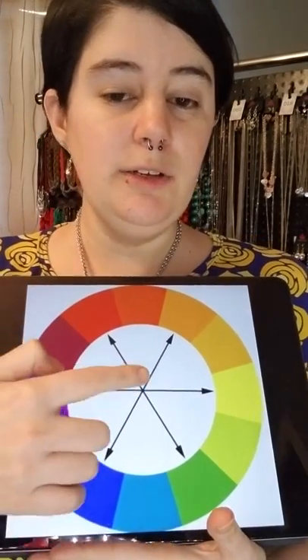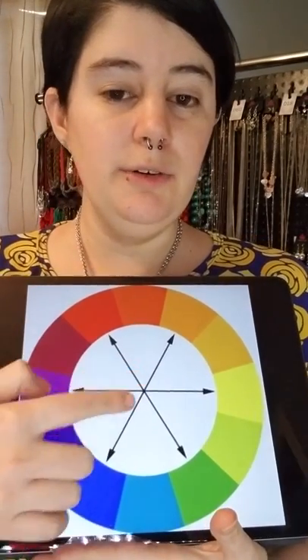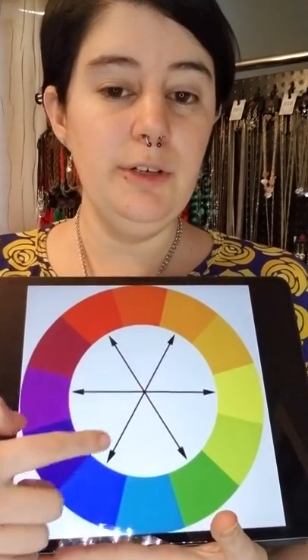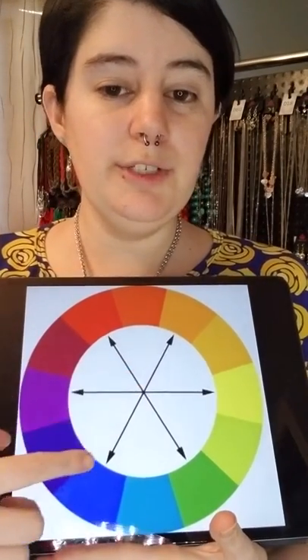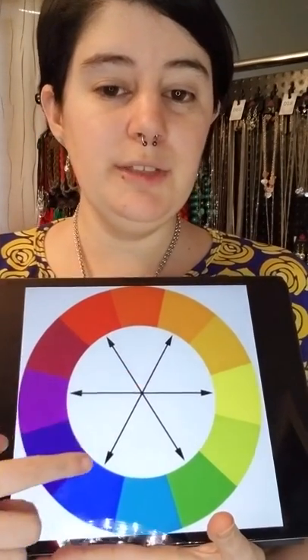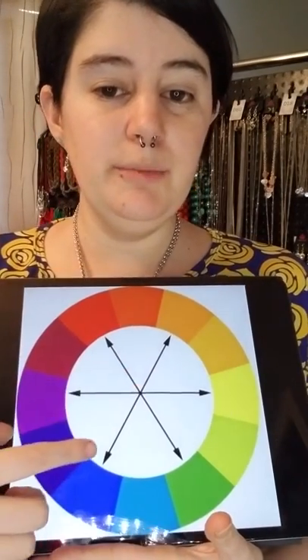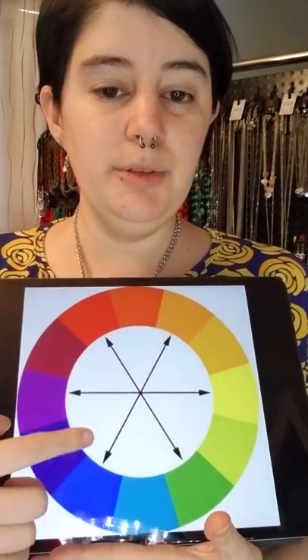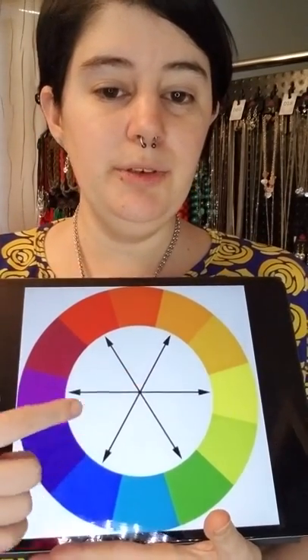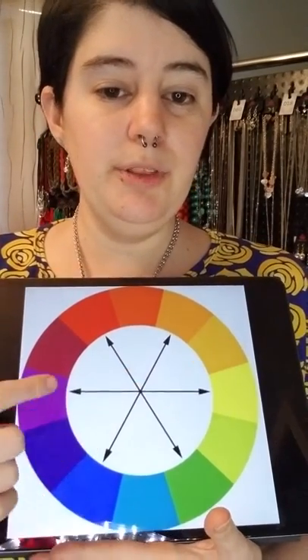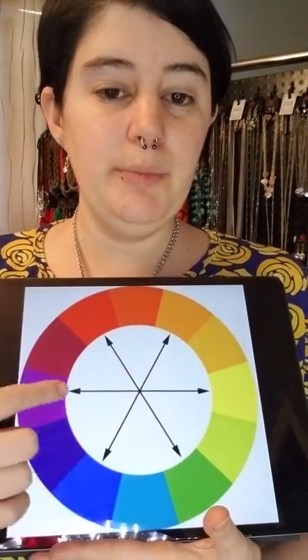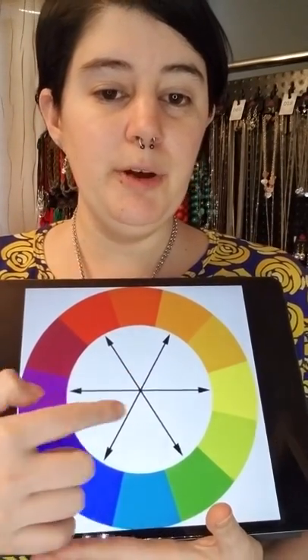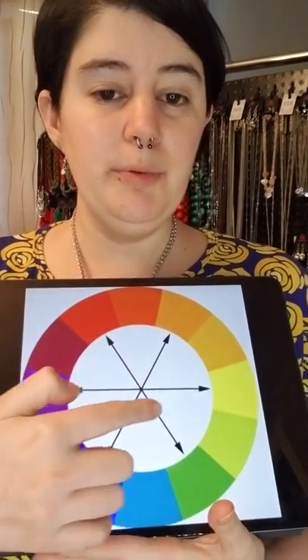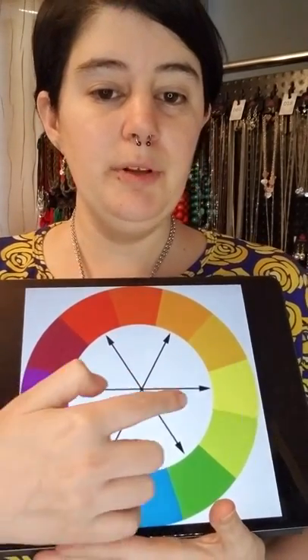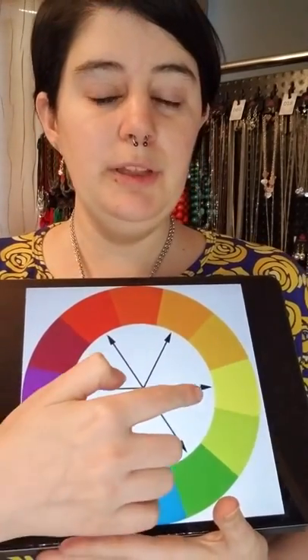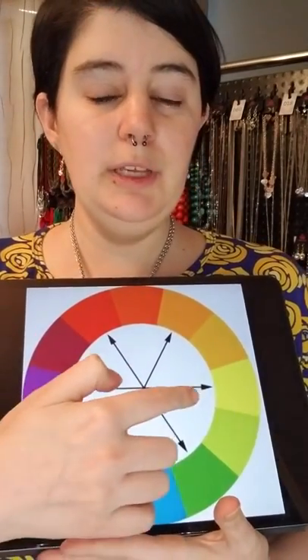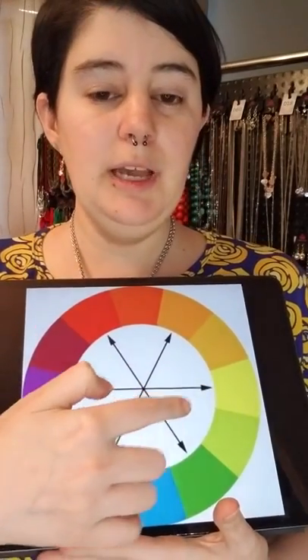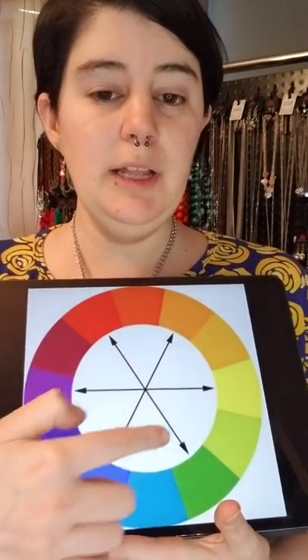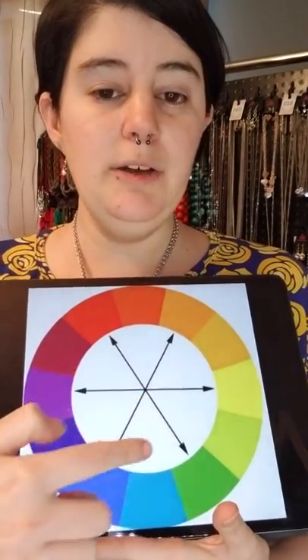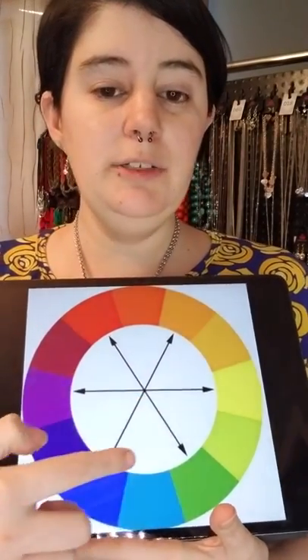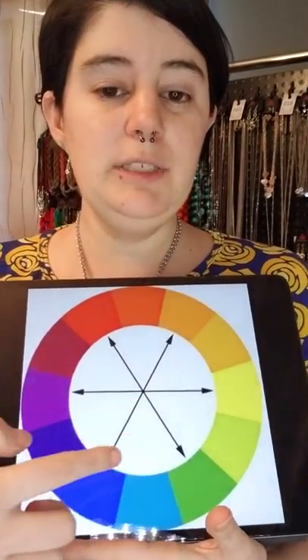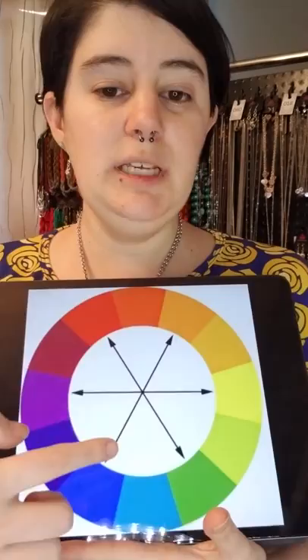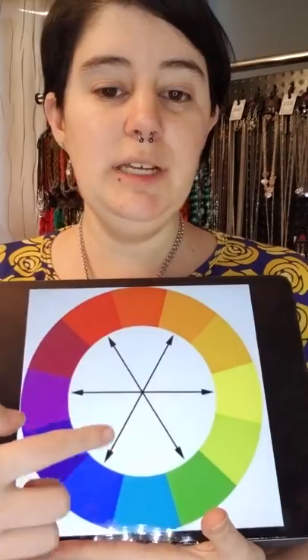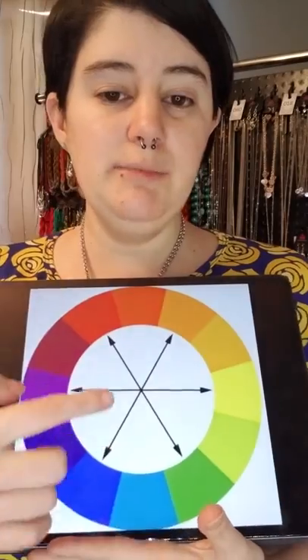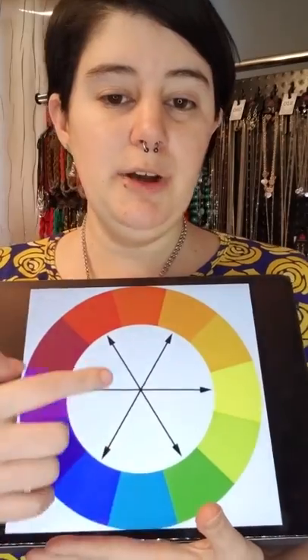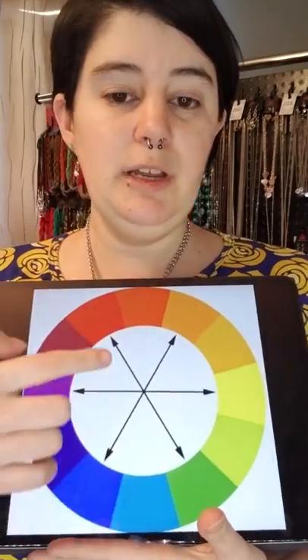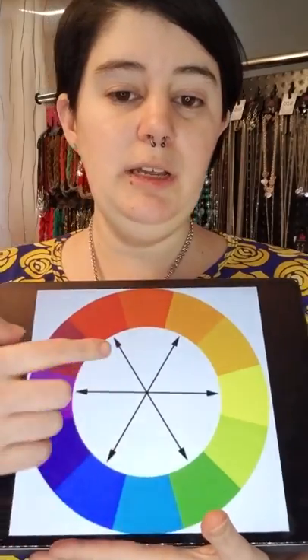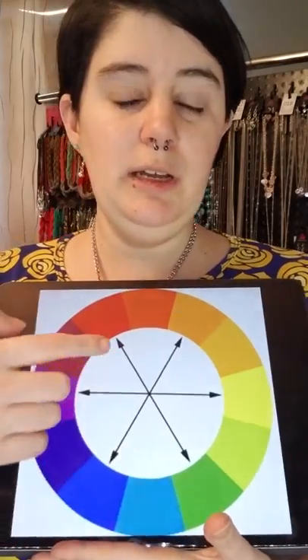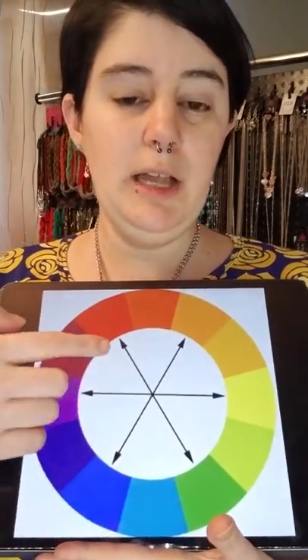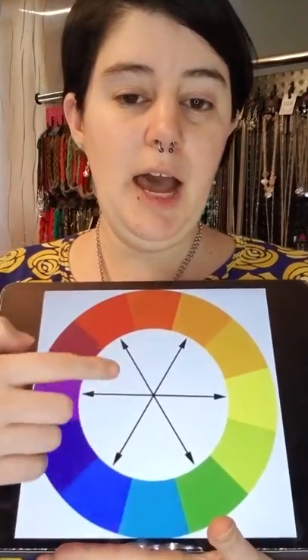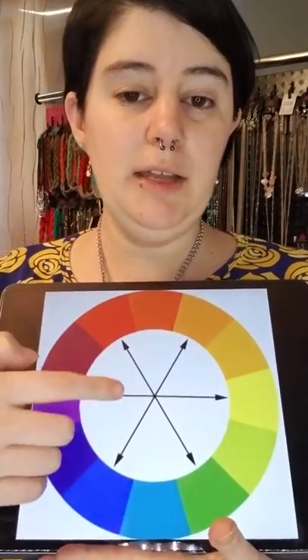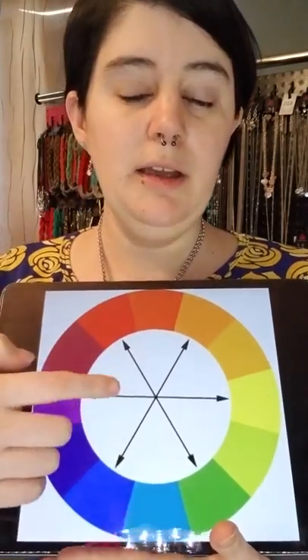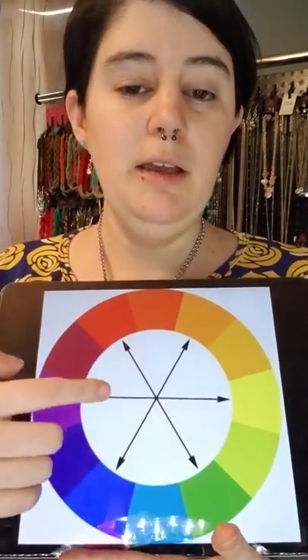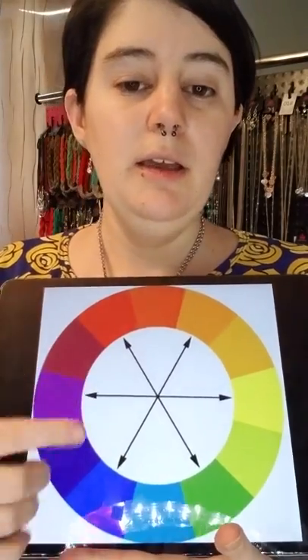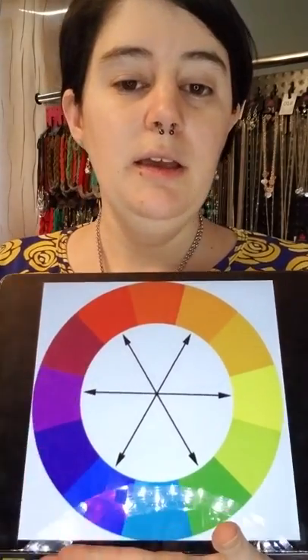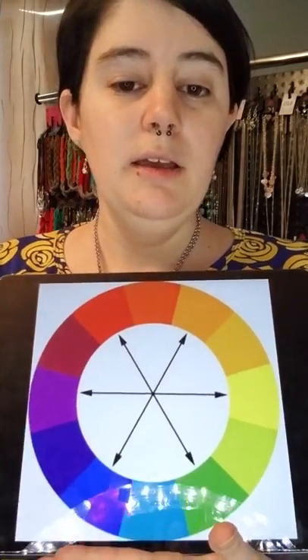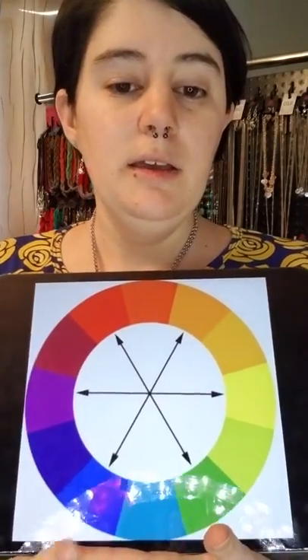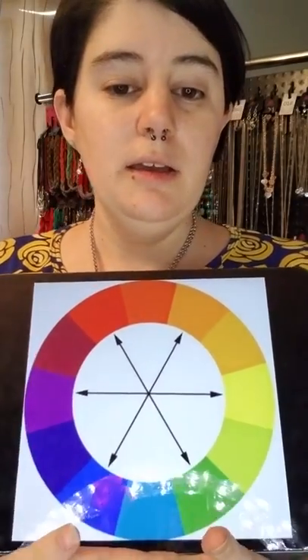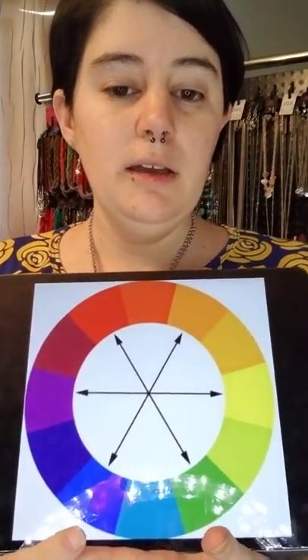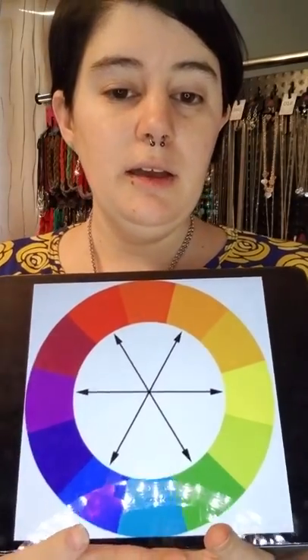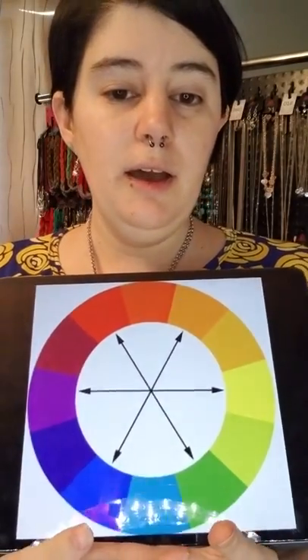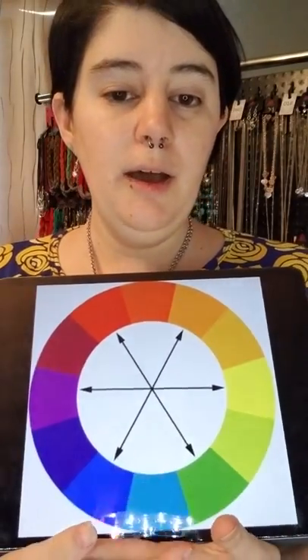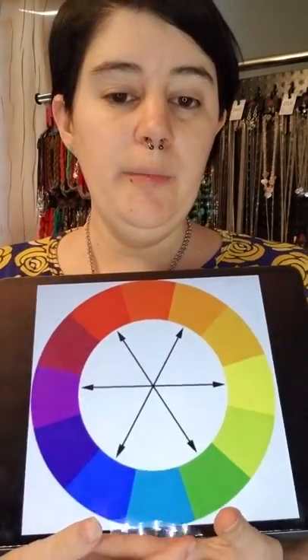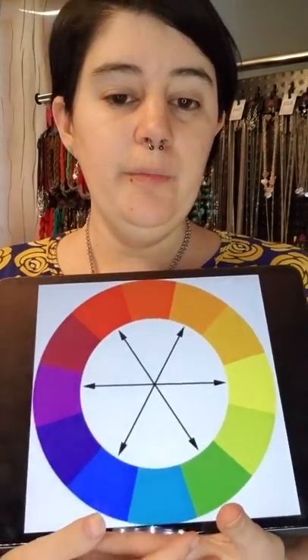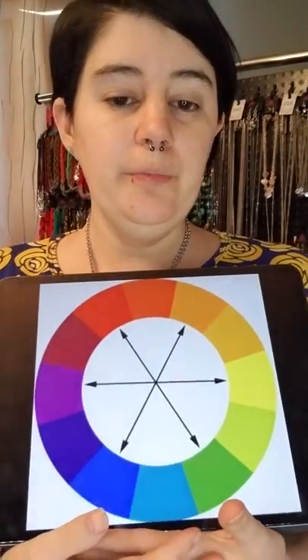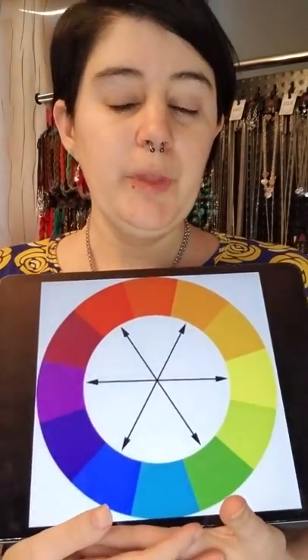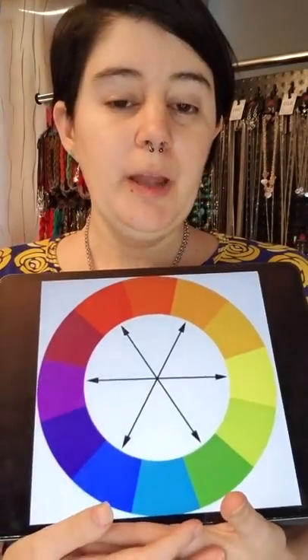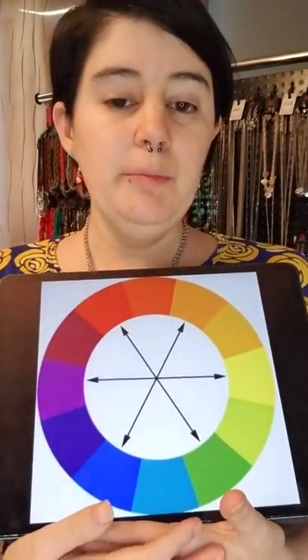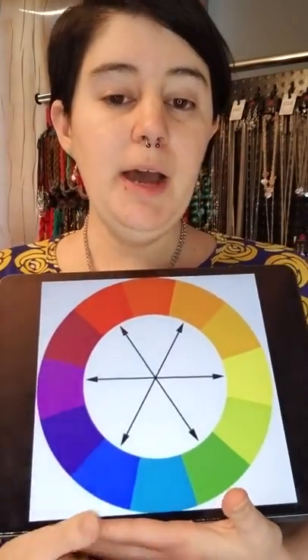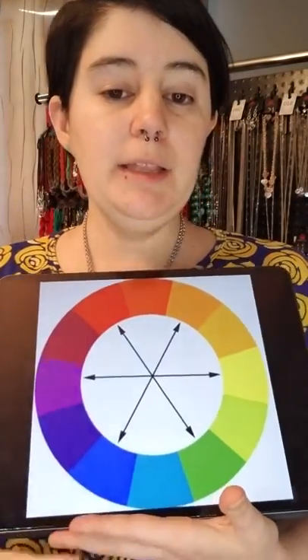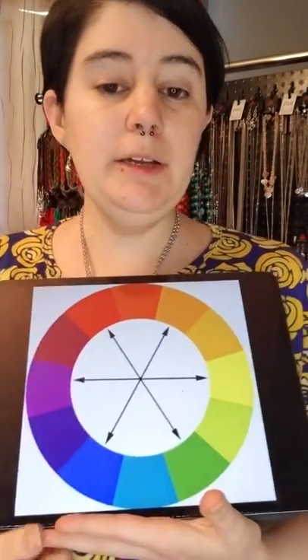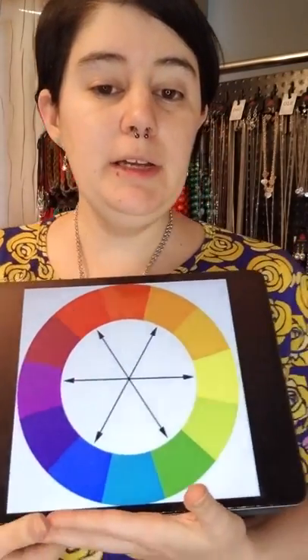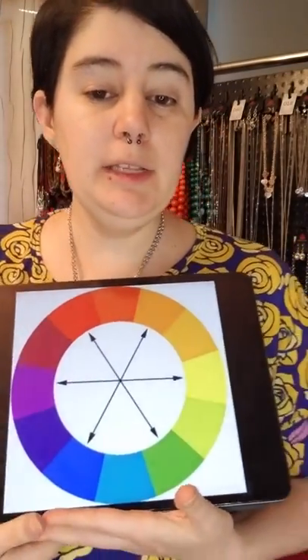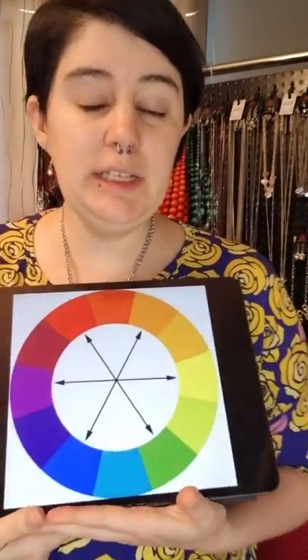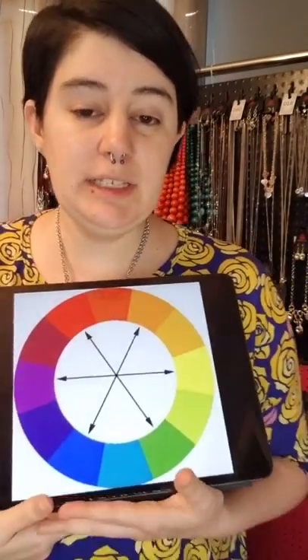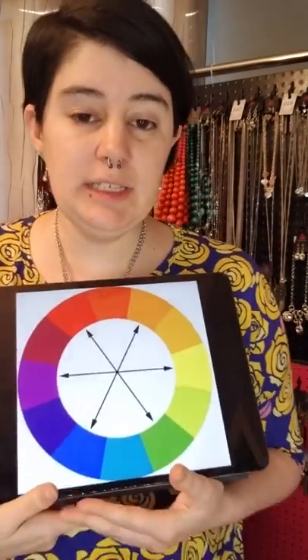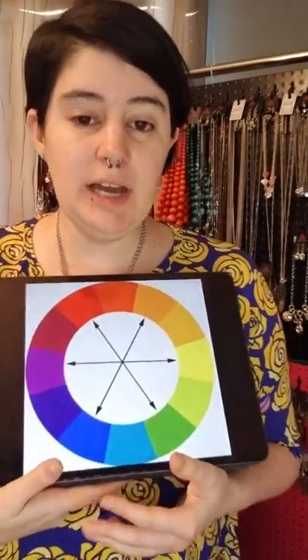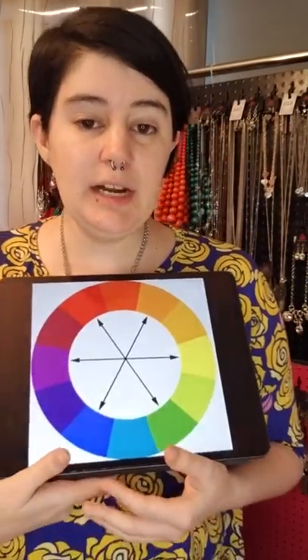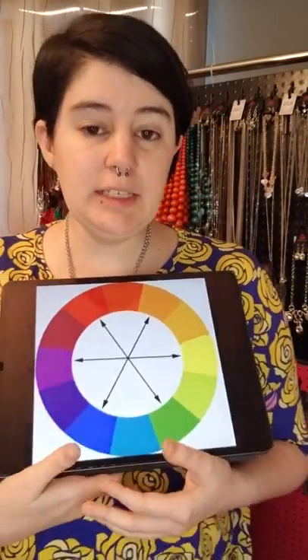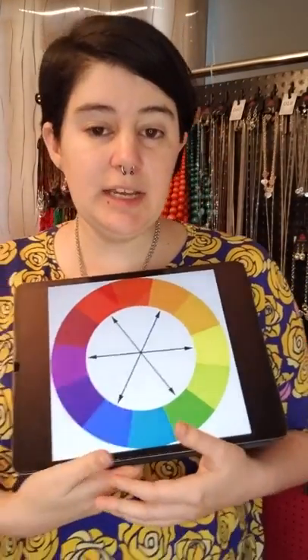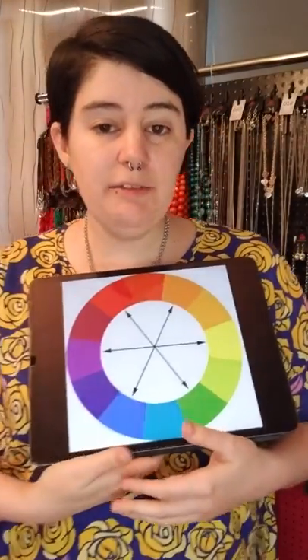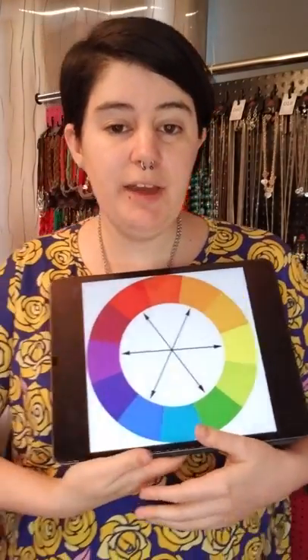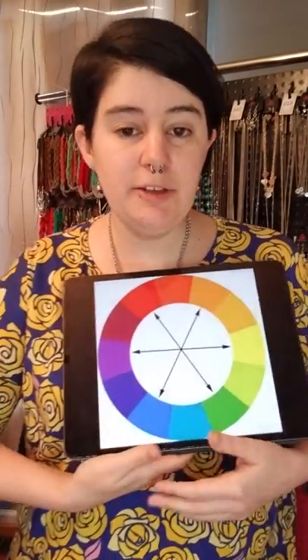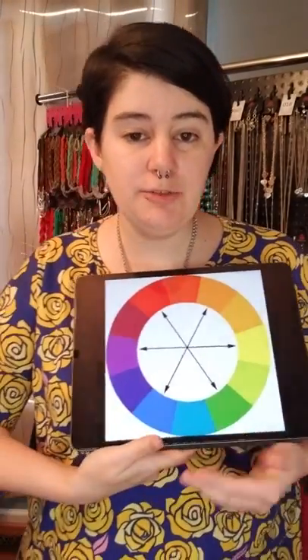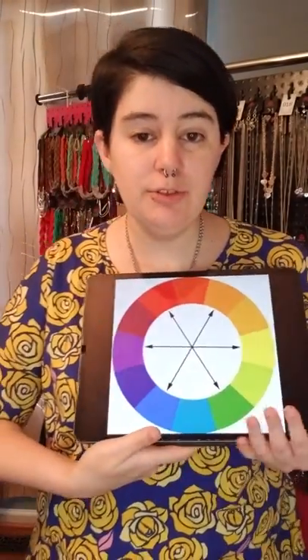And you see this in team colors too — the orange and the blue, the purple and the yellow. You see it in marketing a lot.